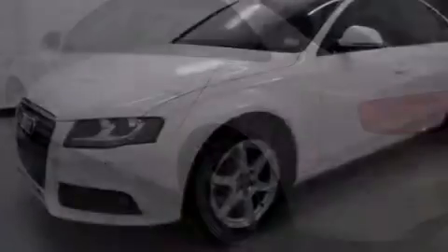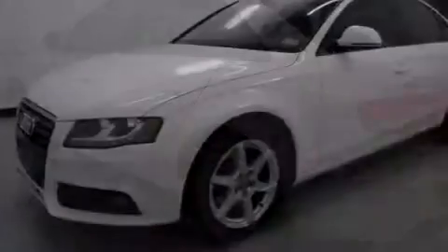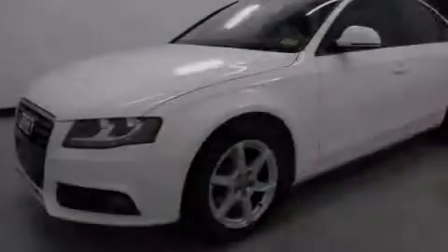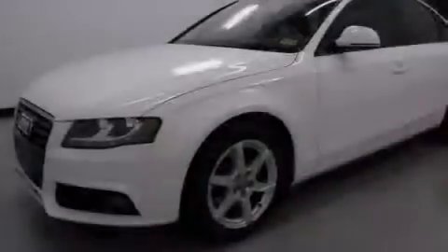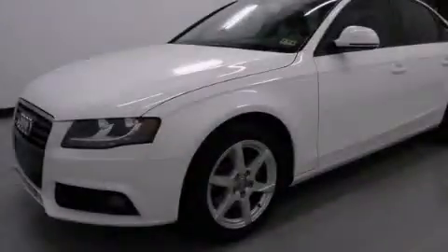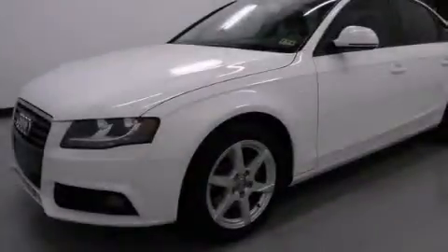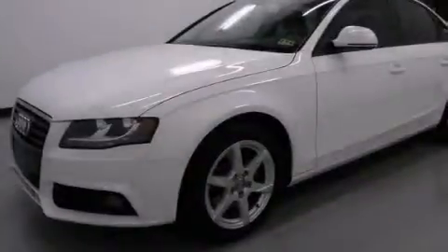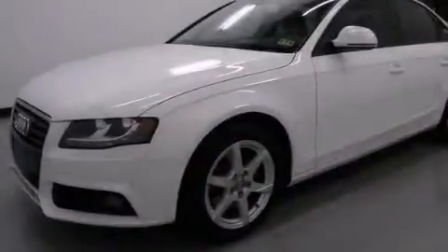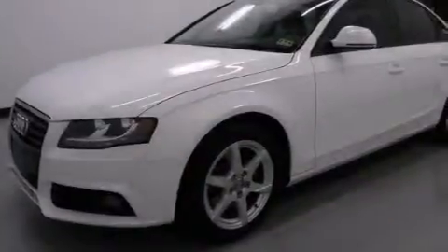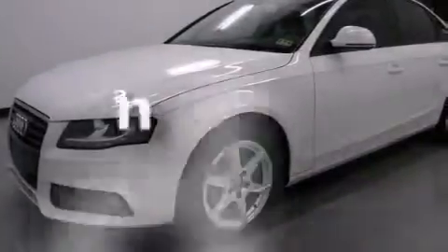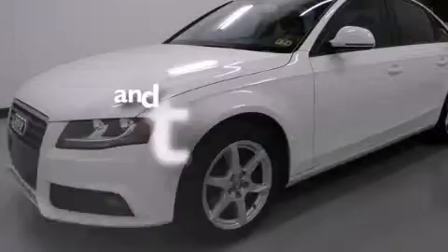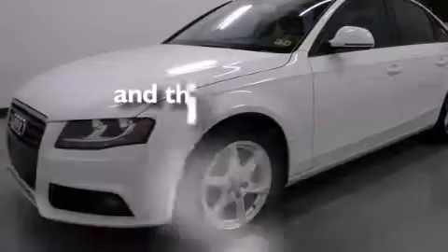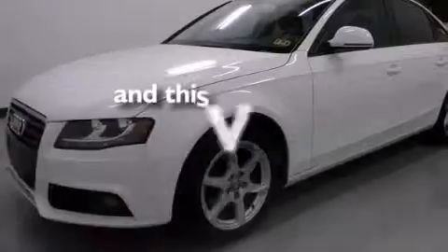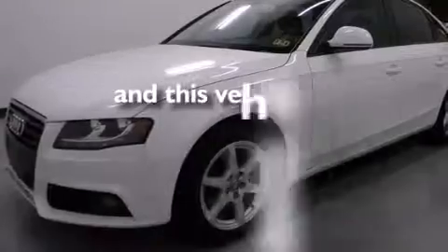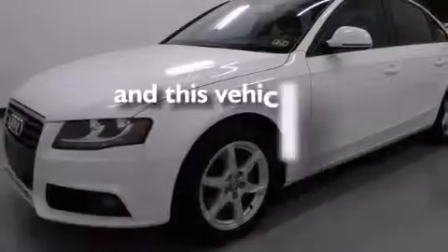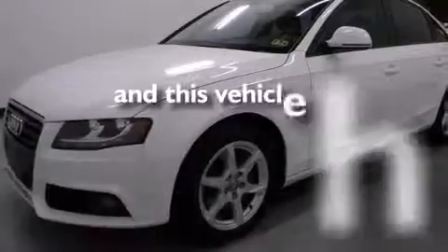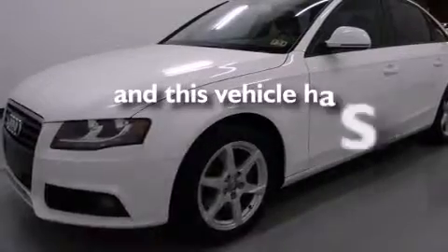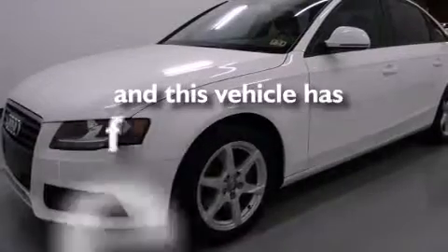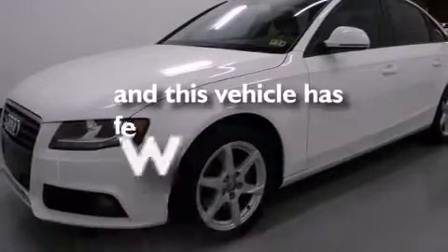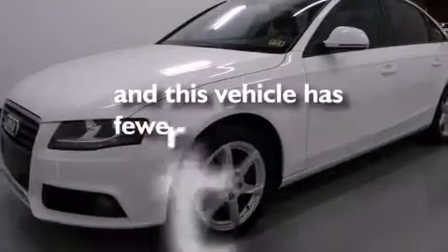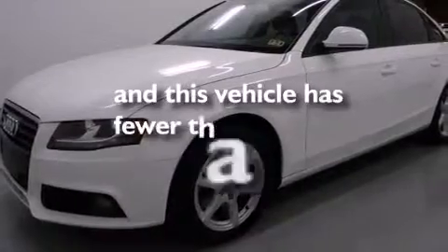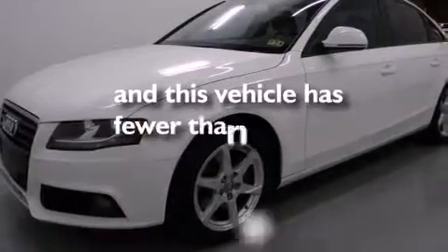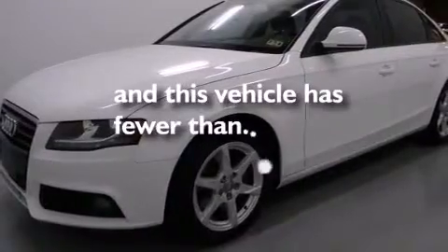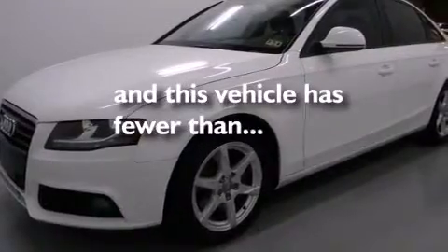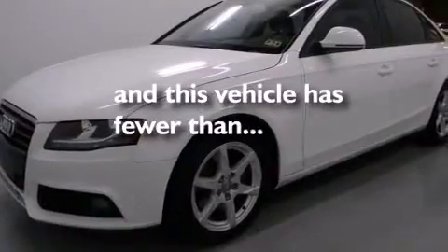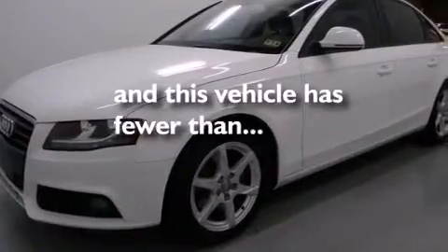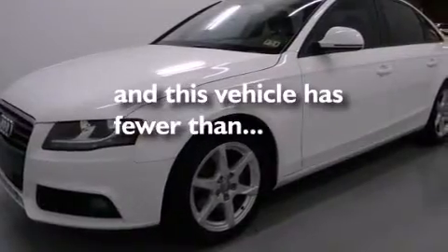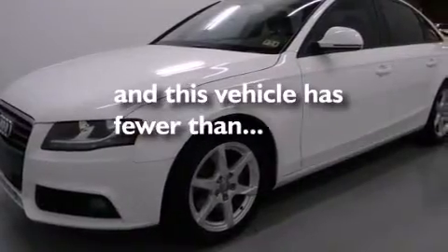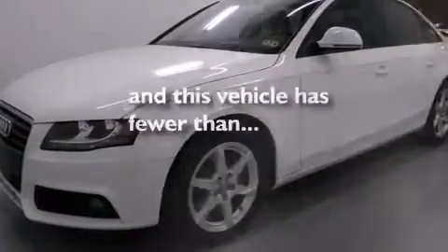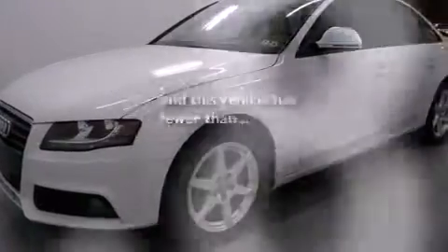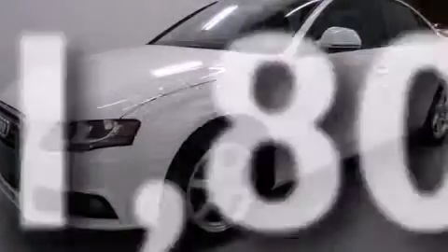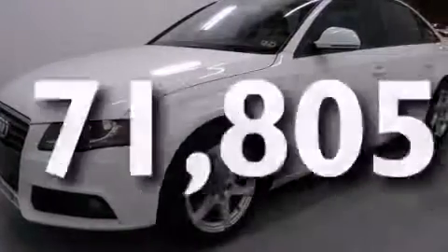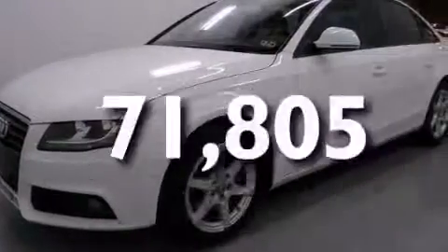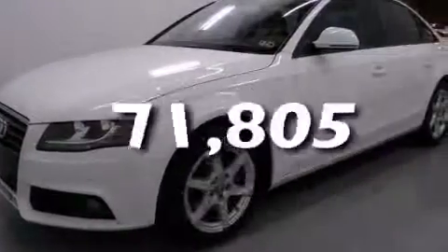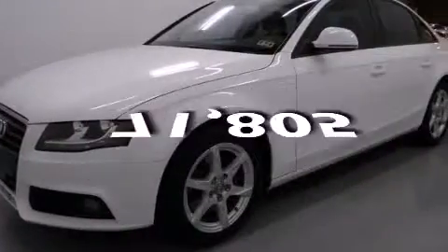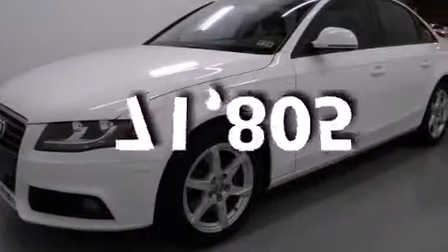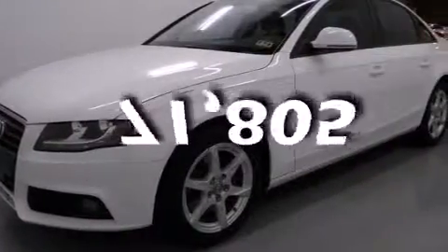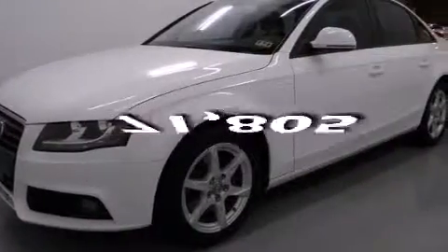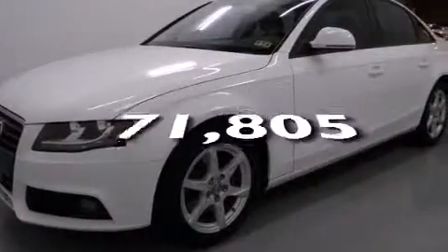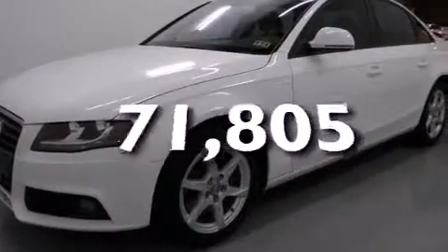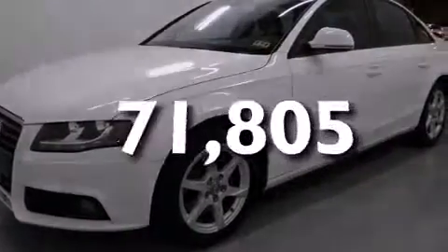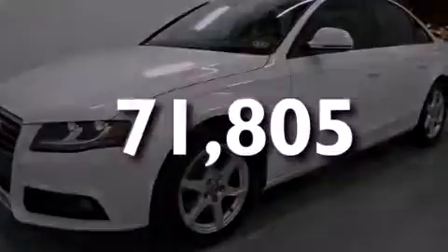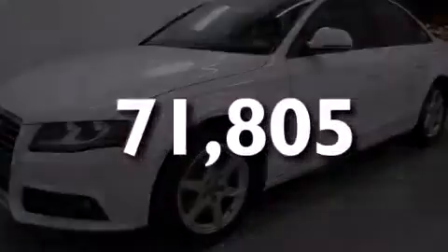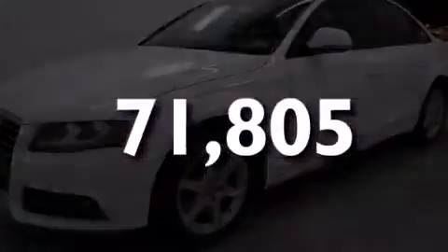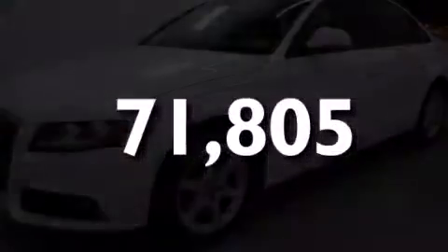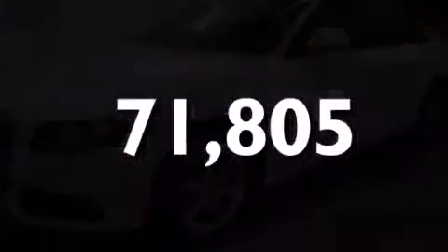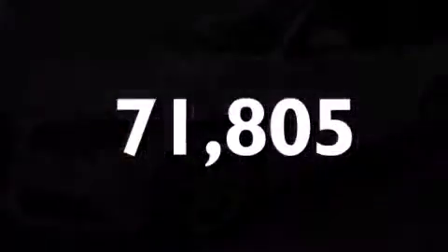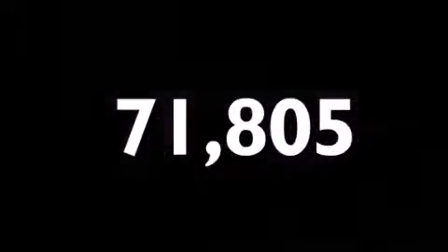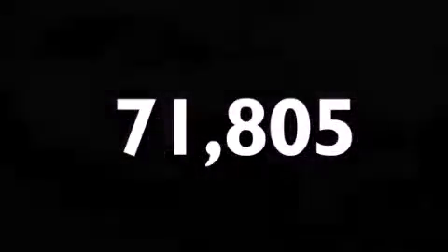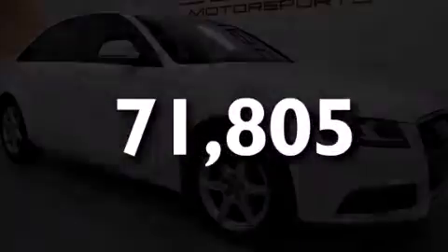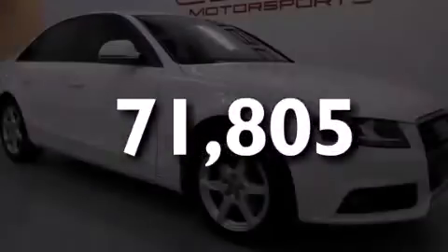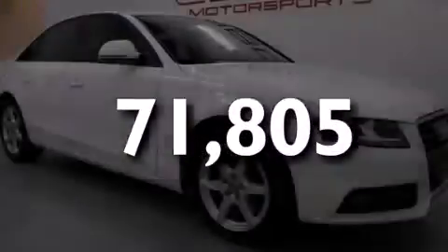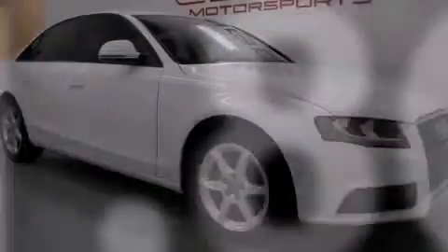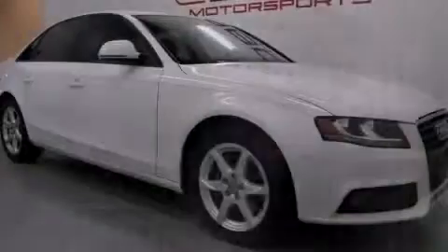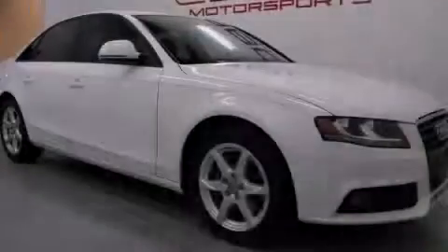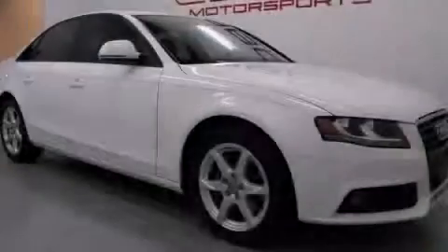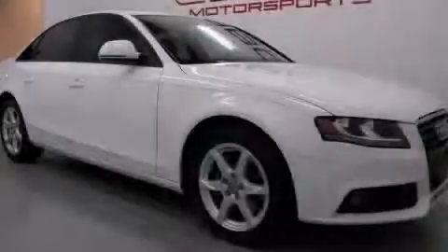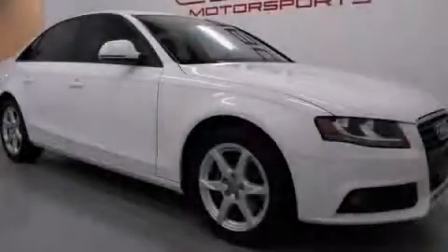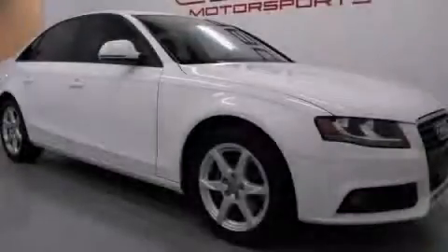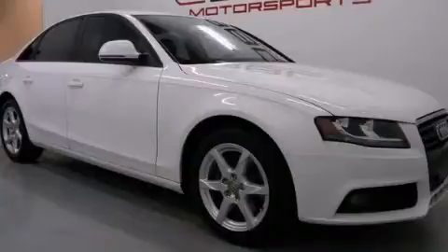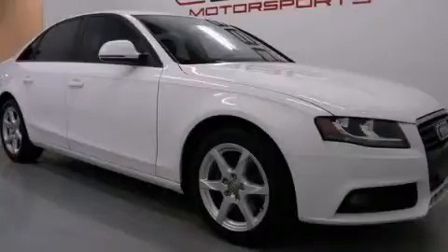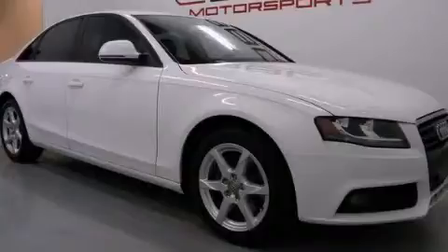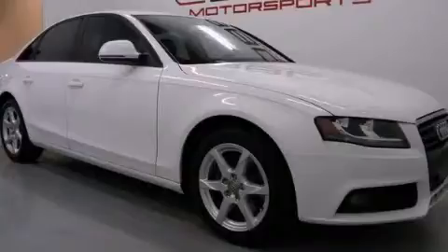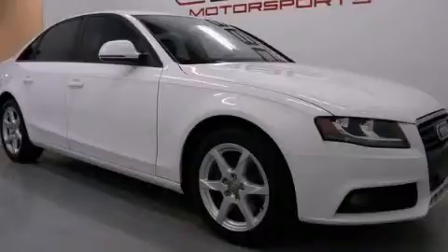This vehicle has less than 72,000 miles. Please call us today for more information on this great vehicle.